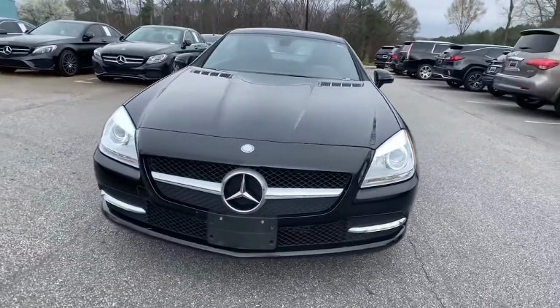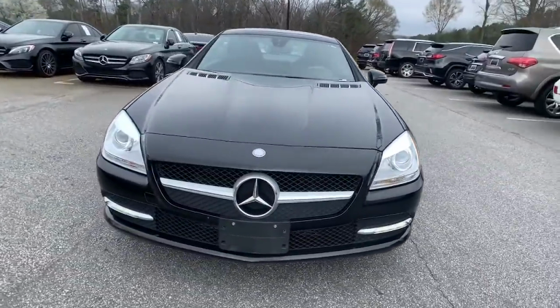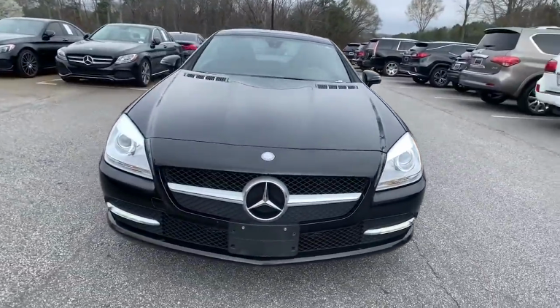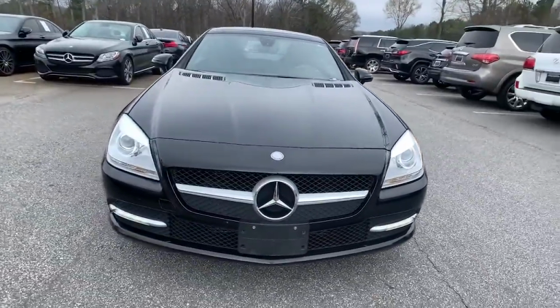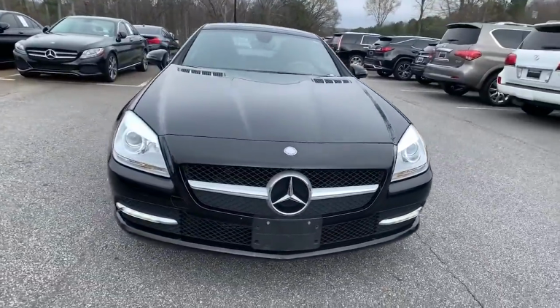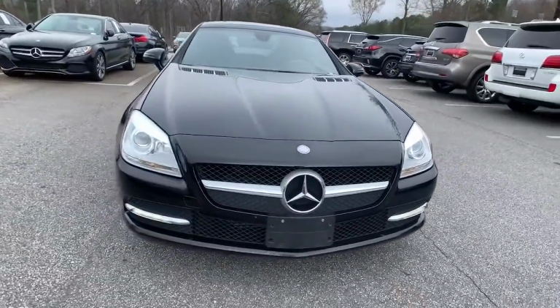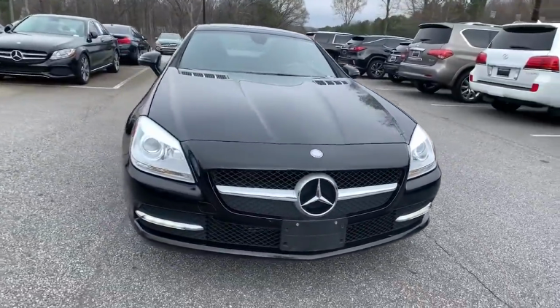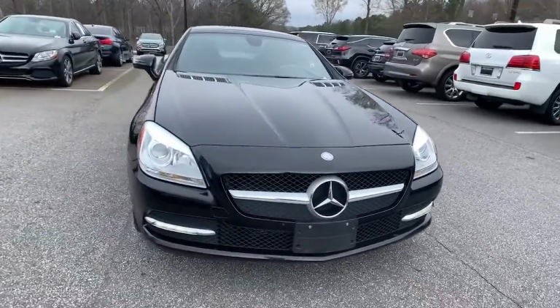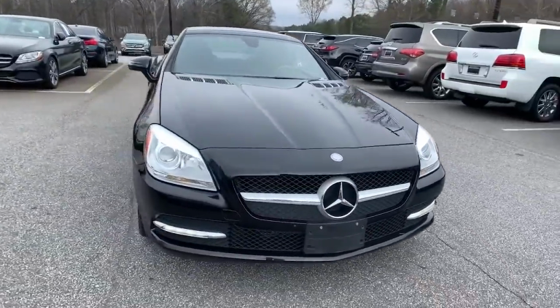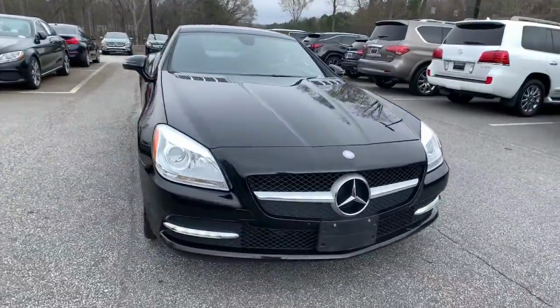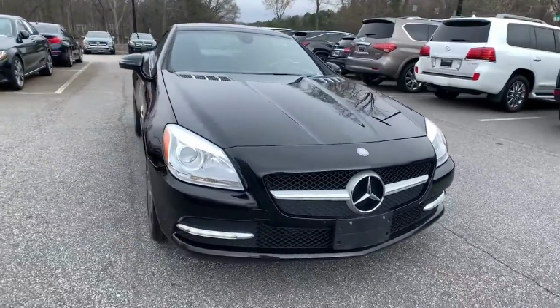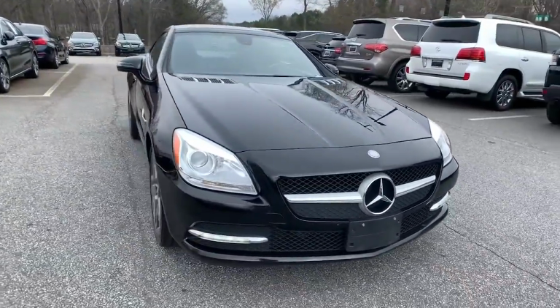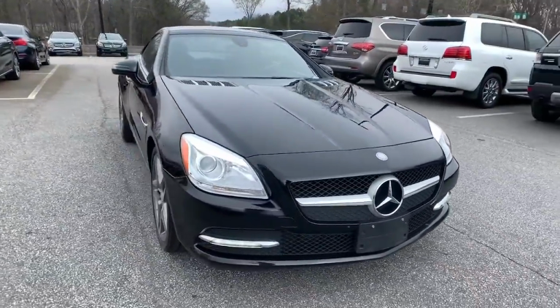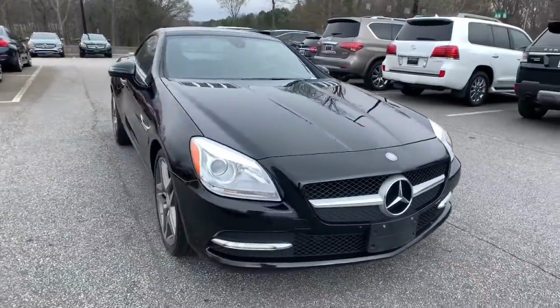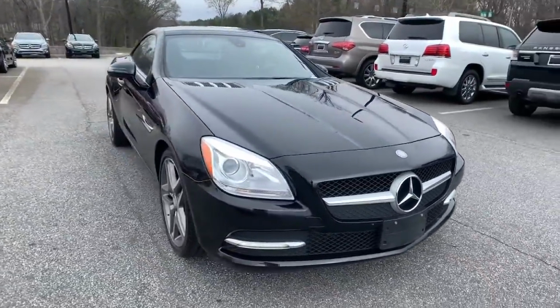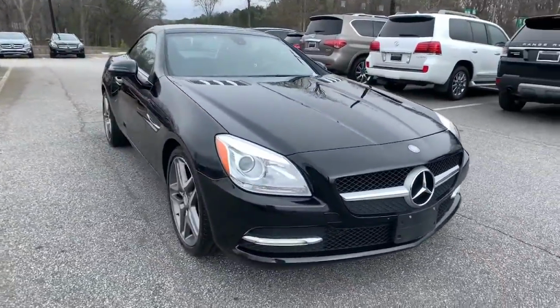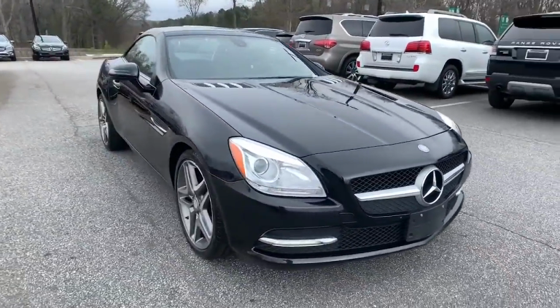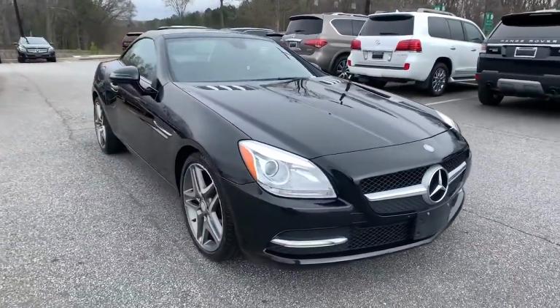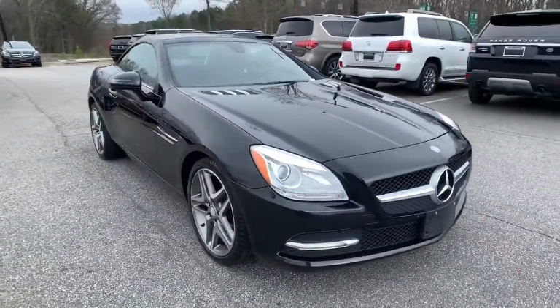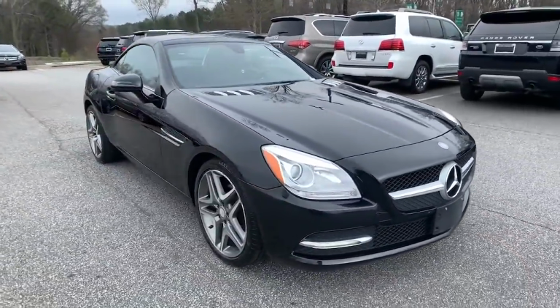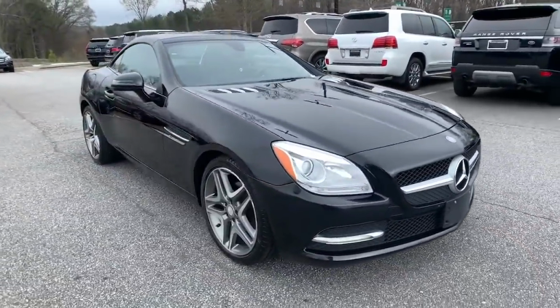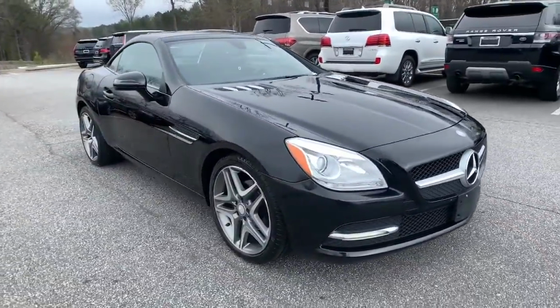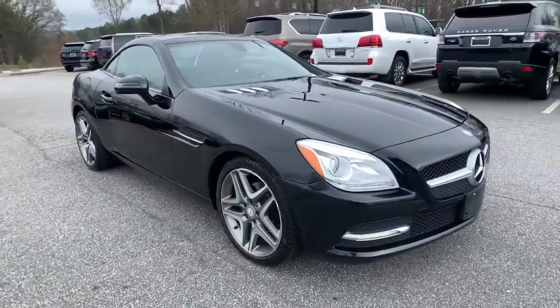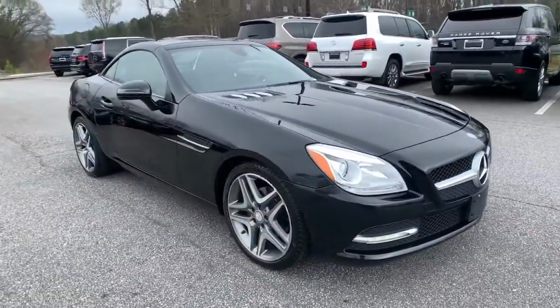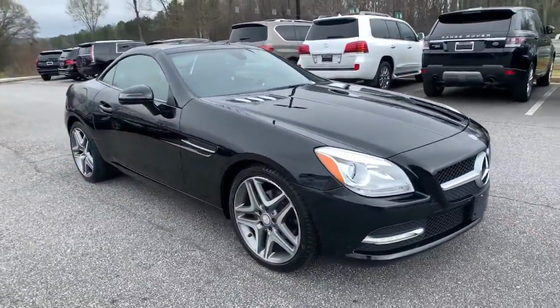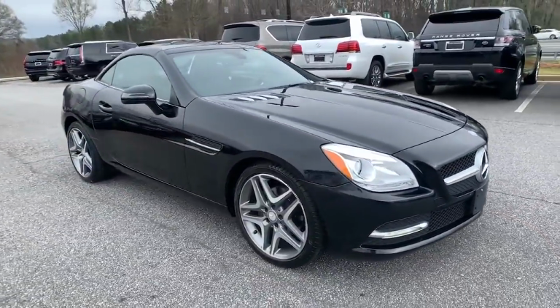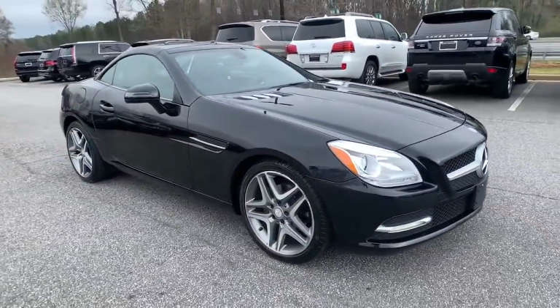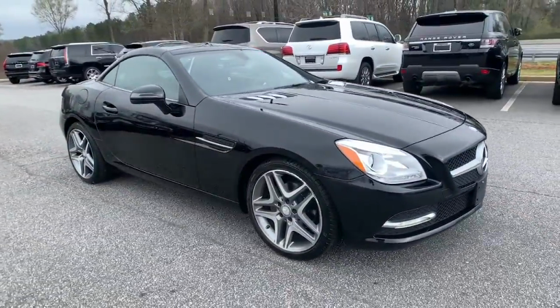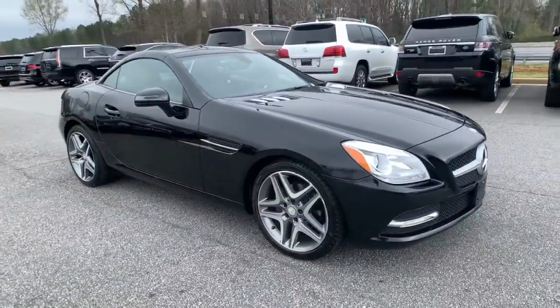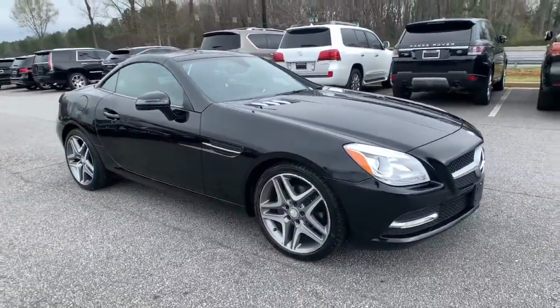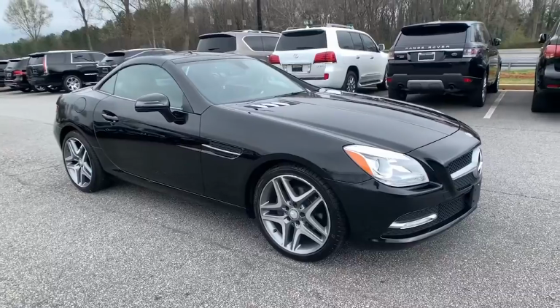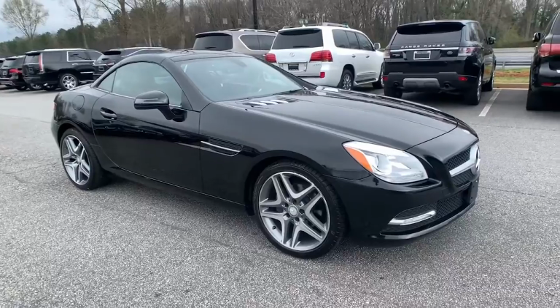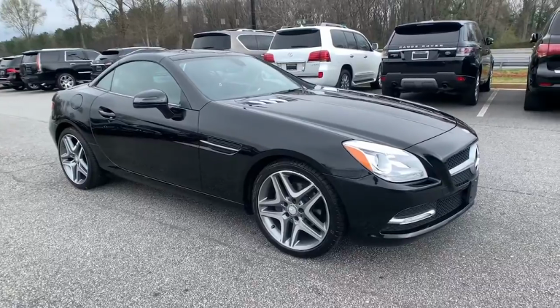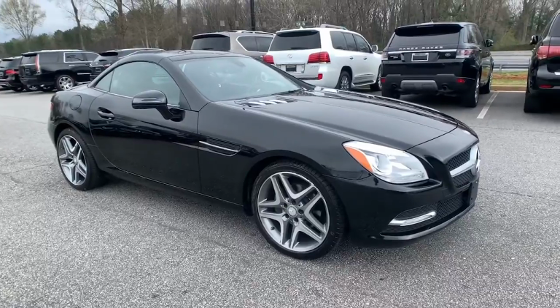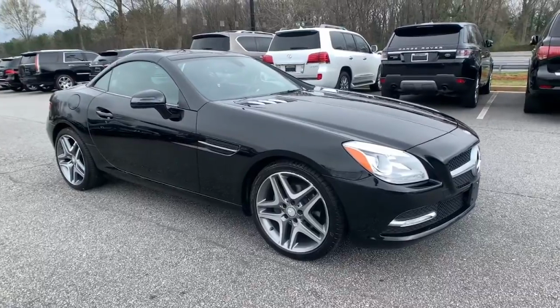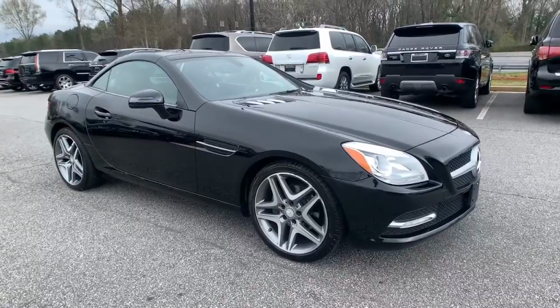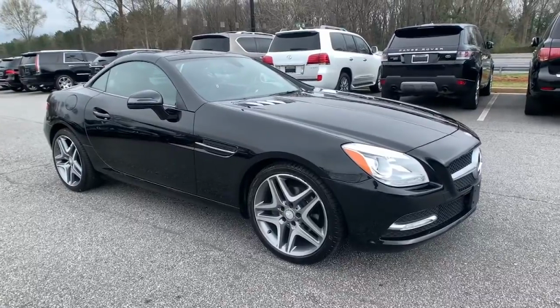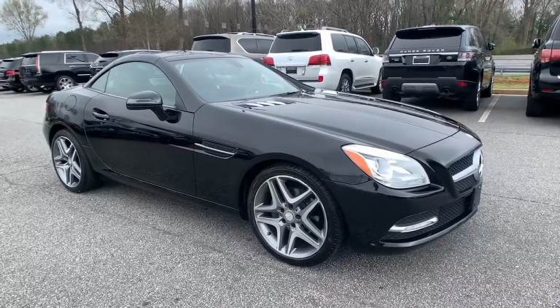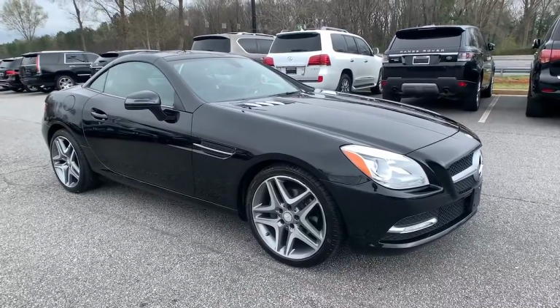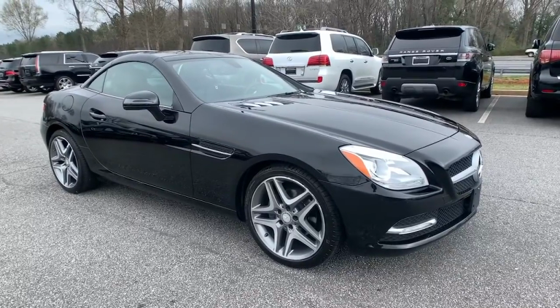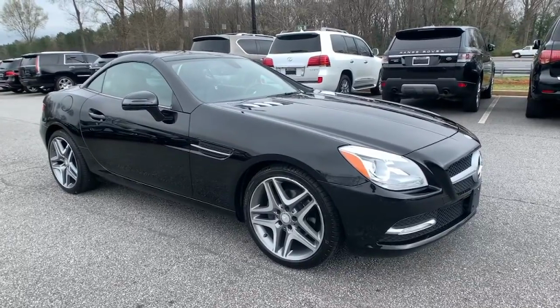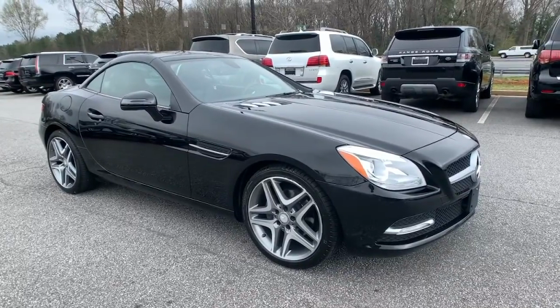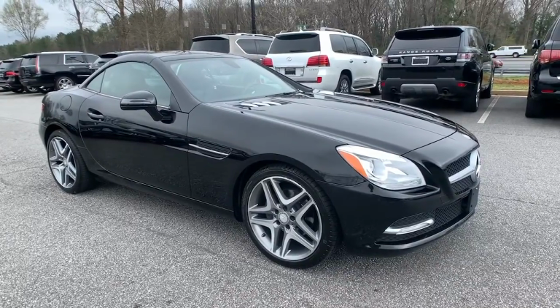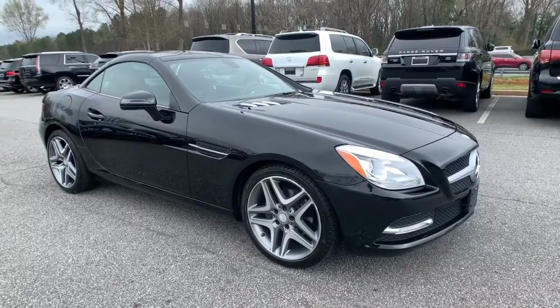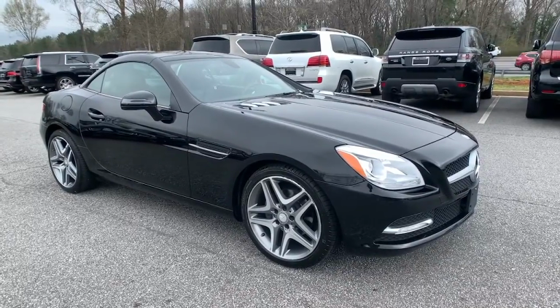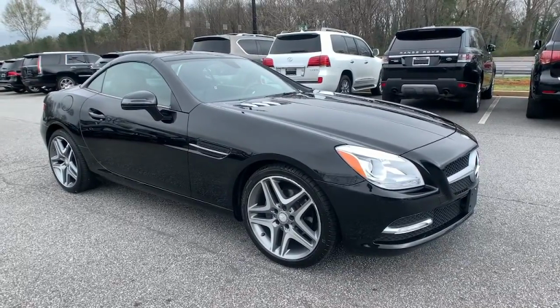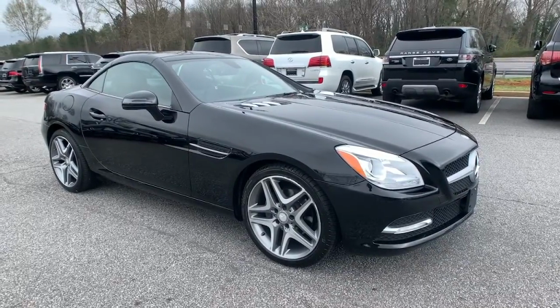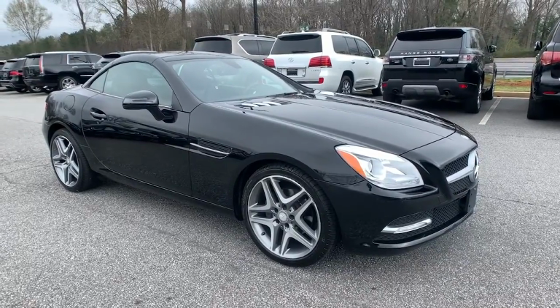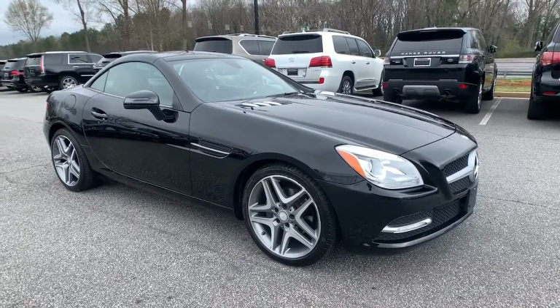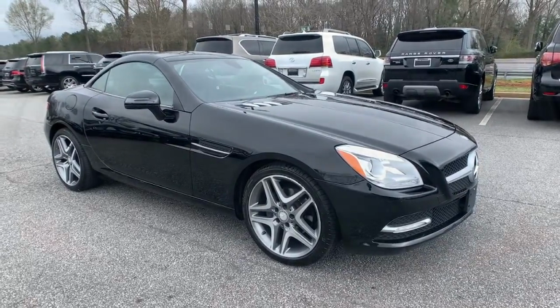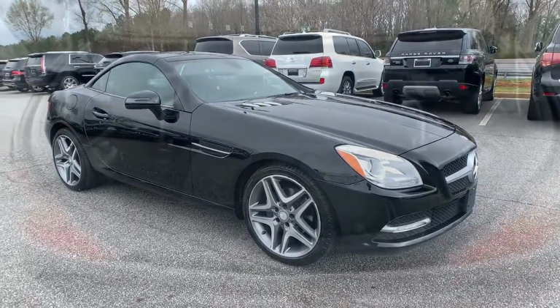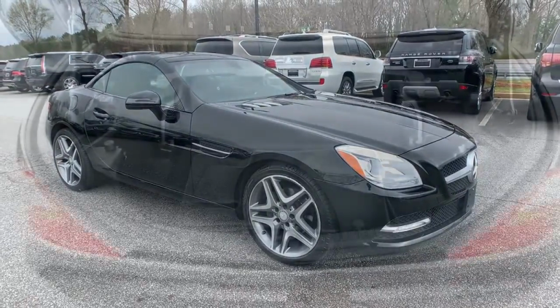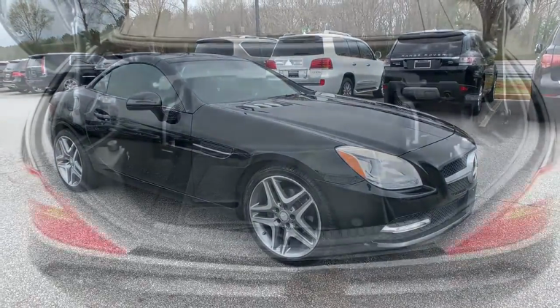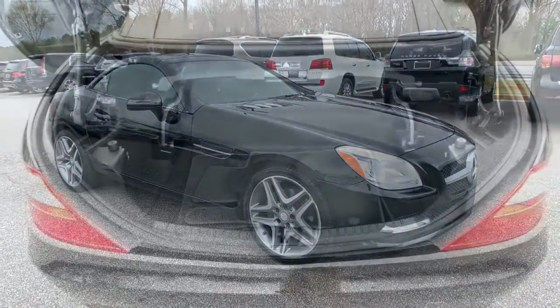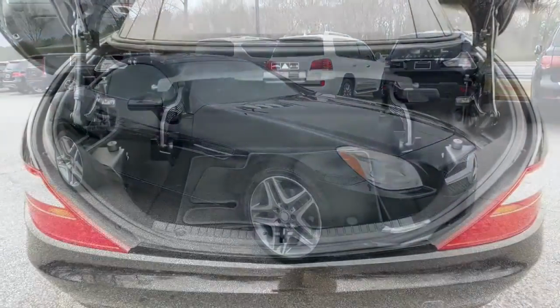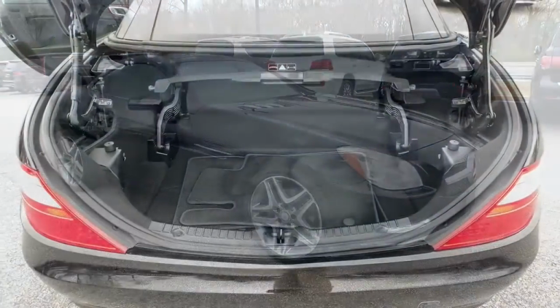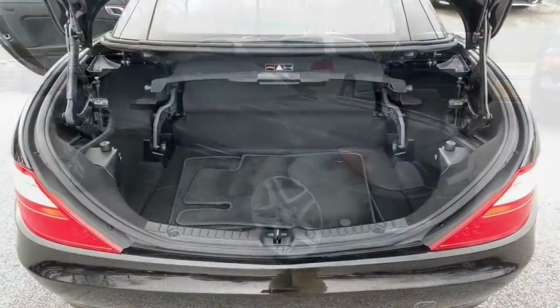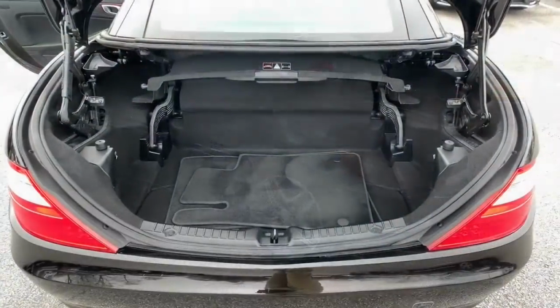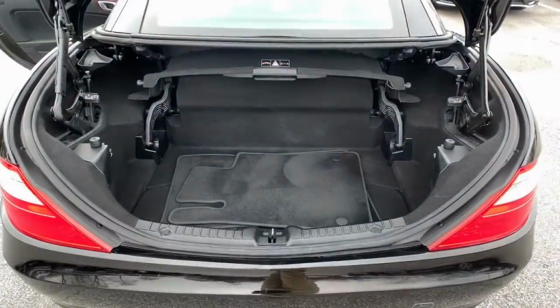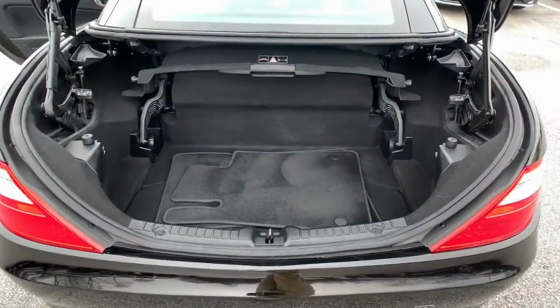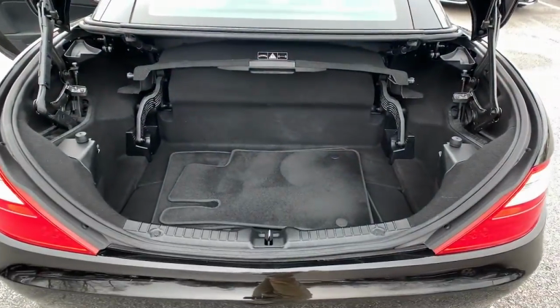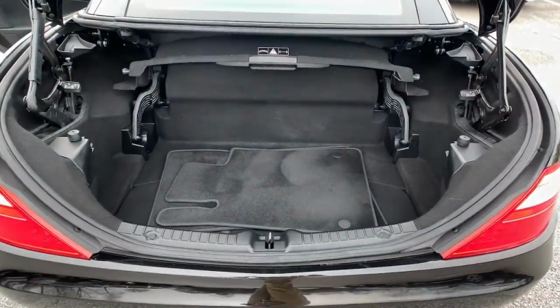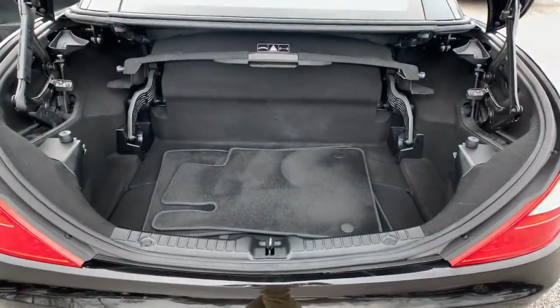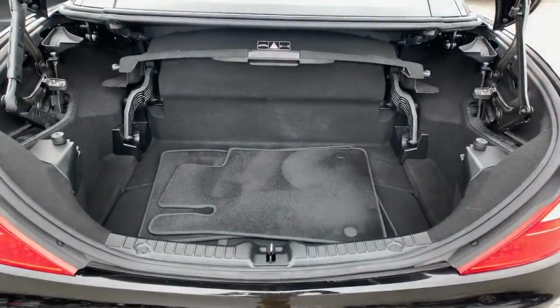Powerful, playful, and posh, this premium roadster spoils you with smooth comfort and delights you with agile athleticism.